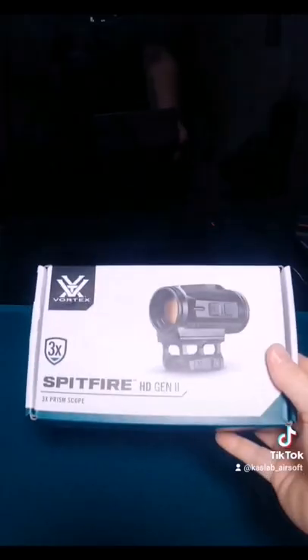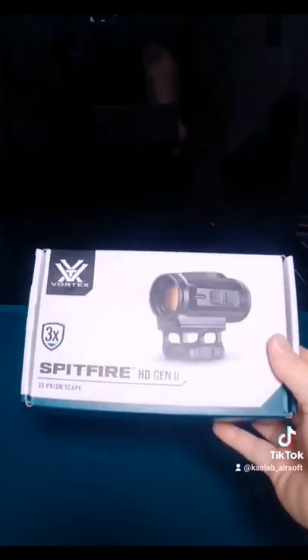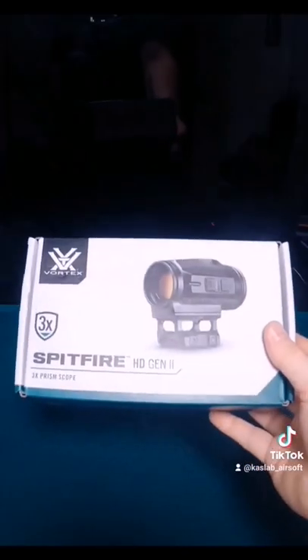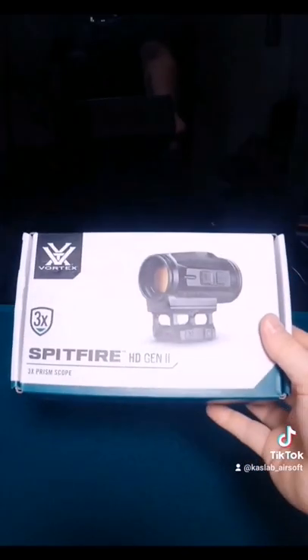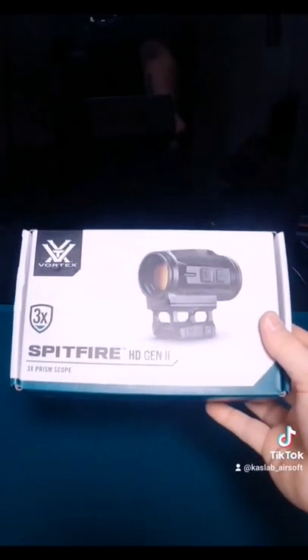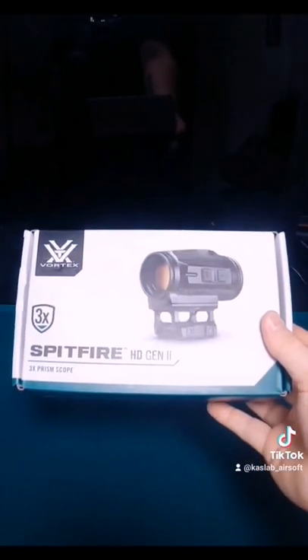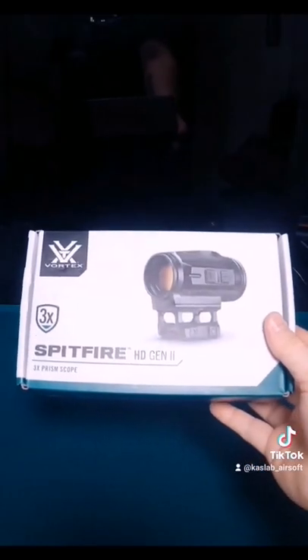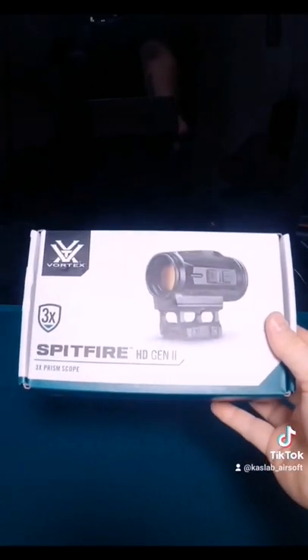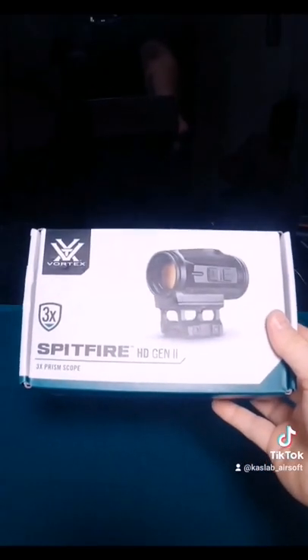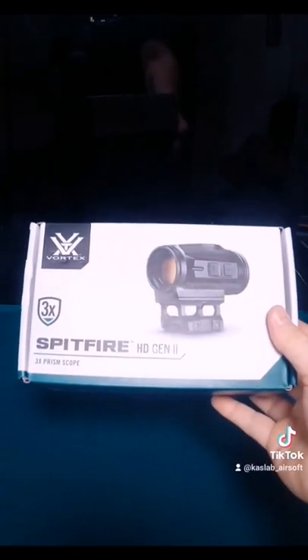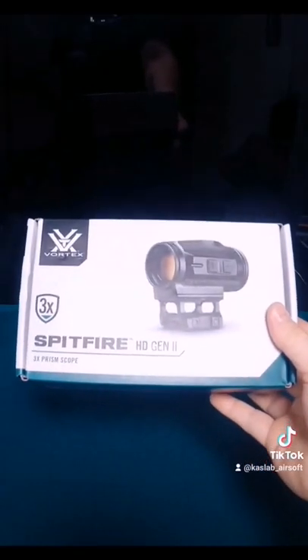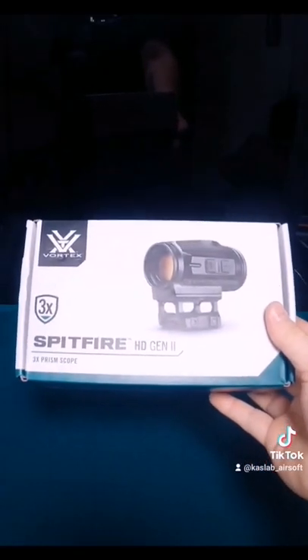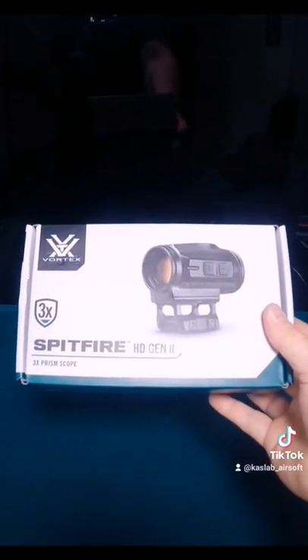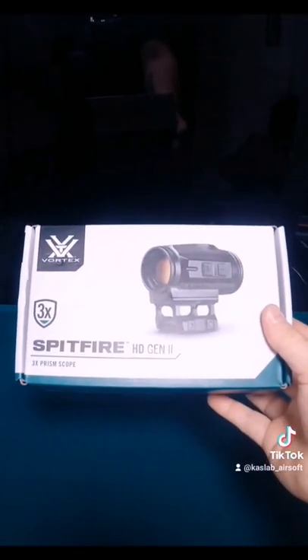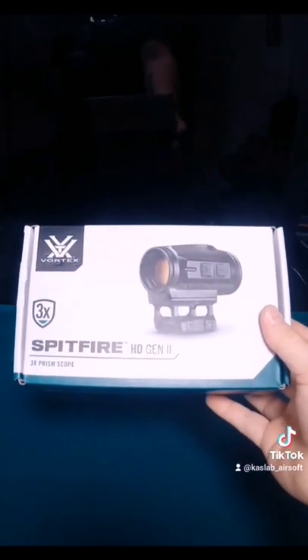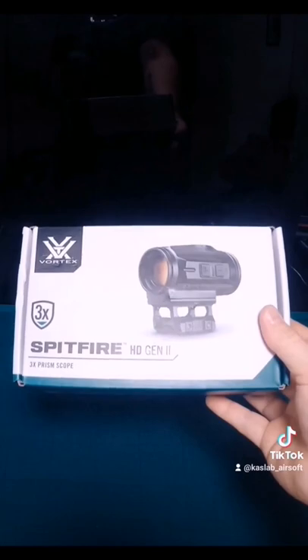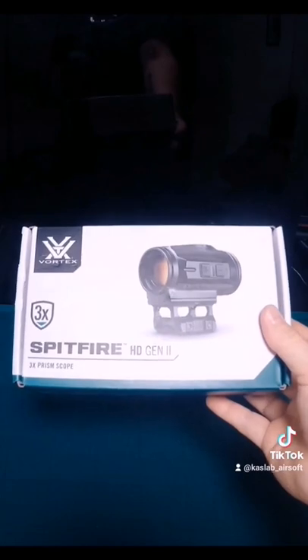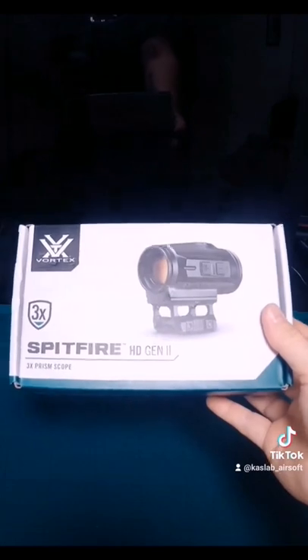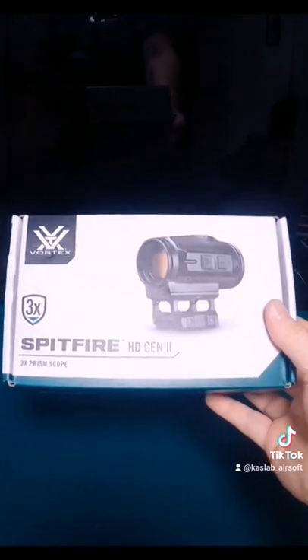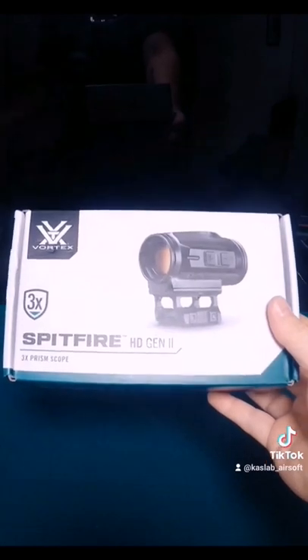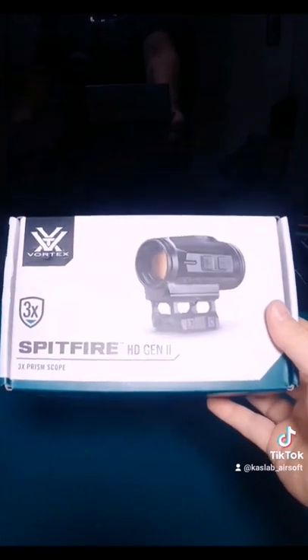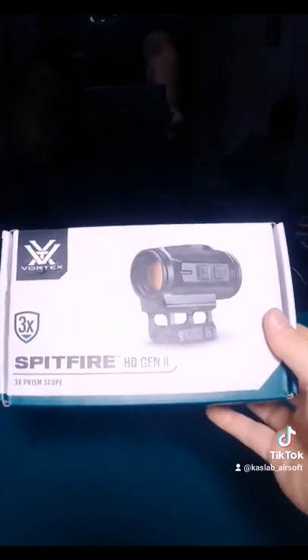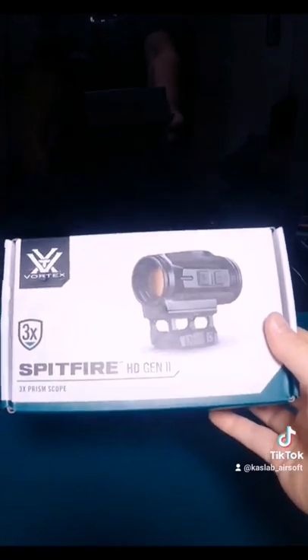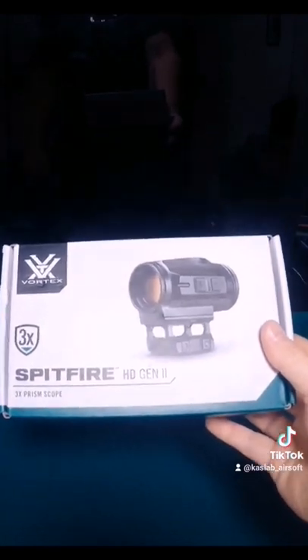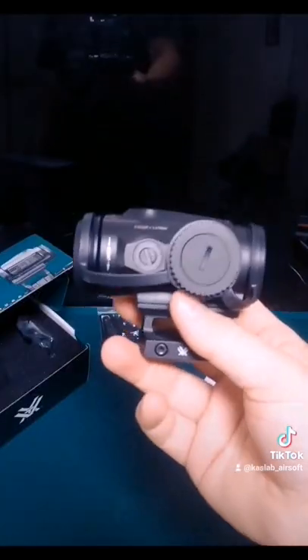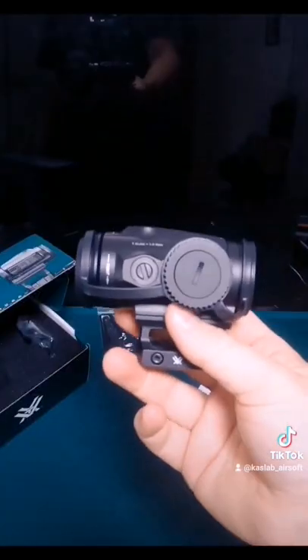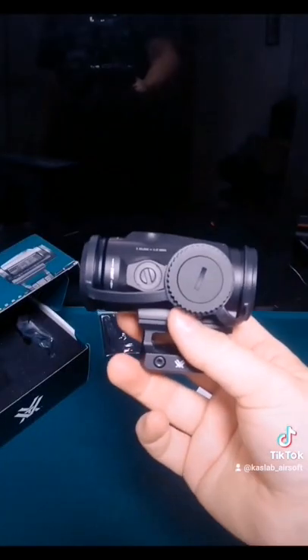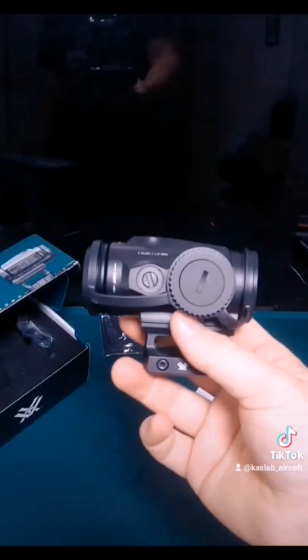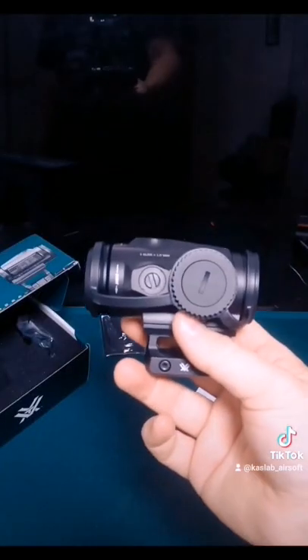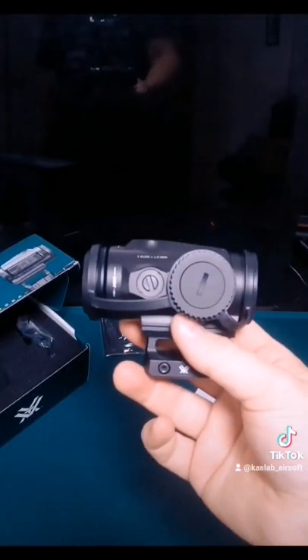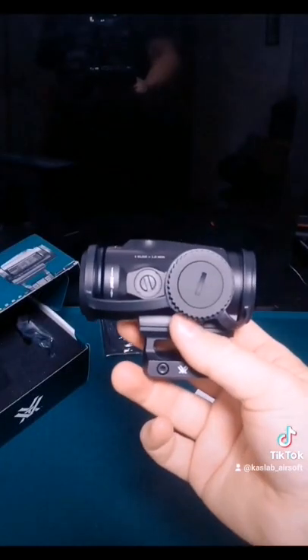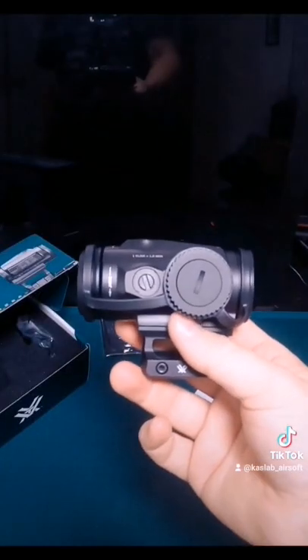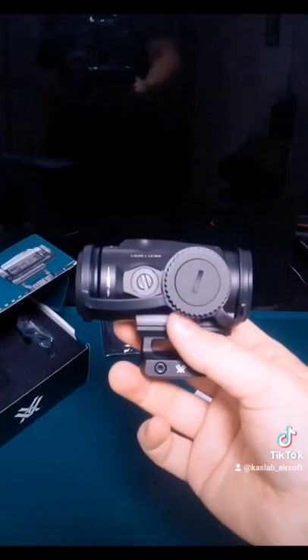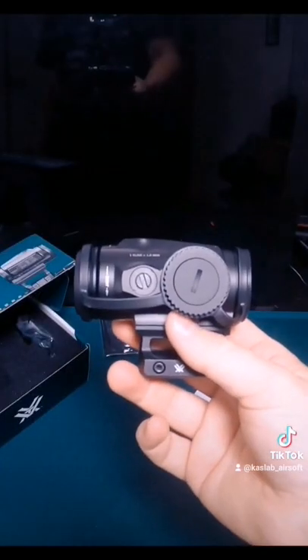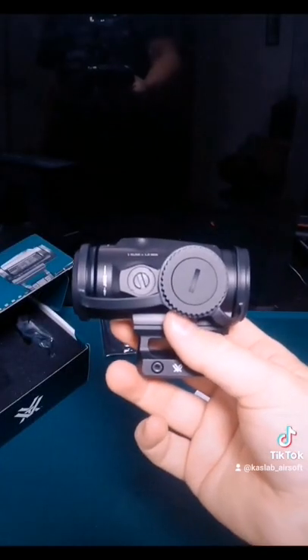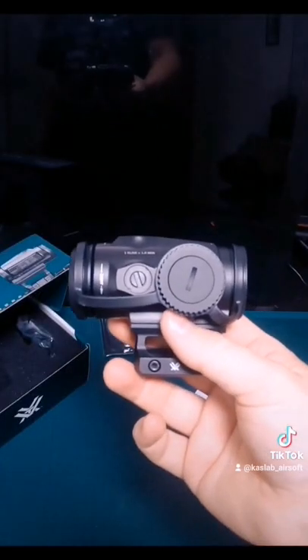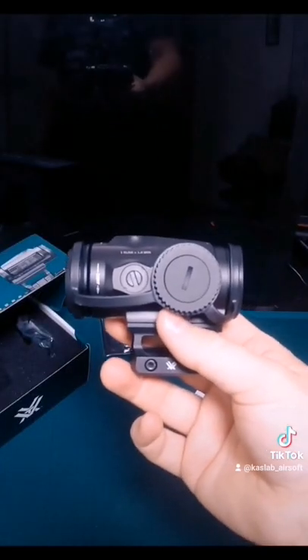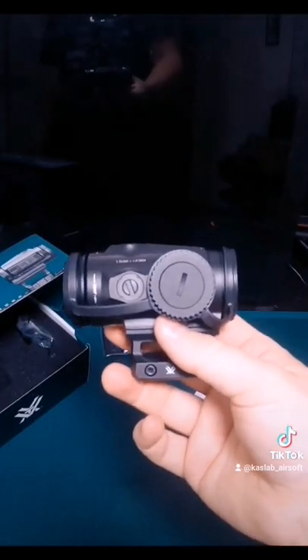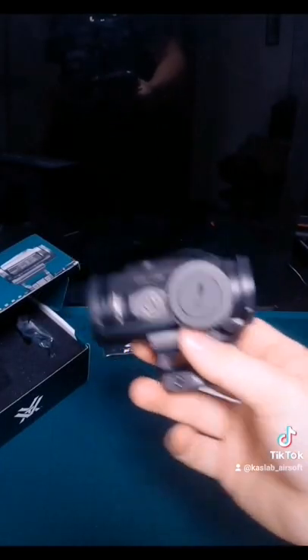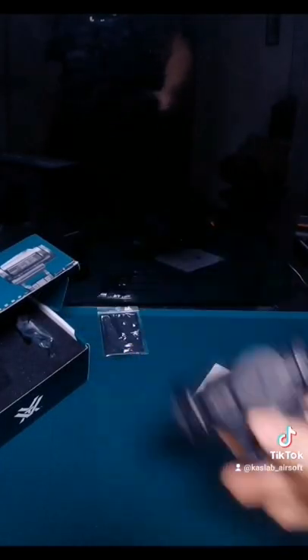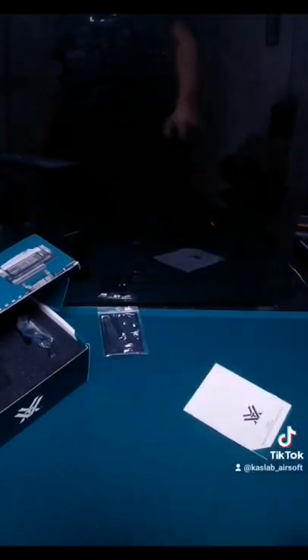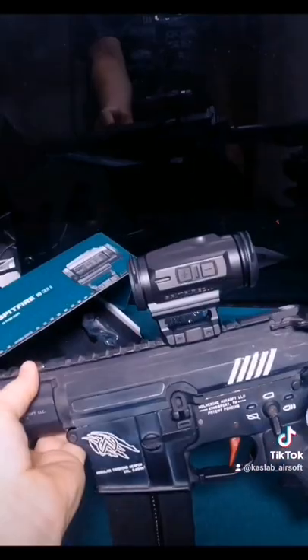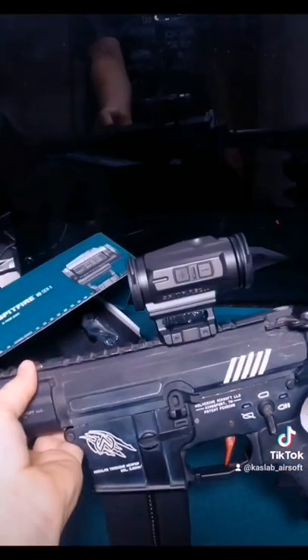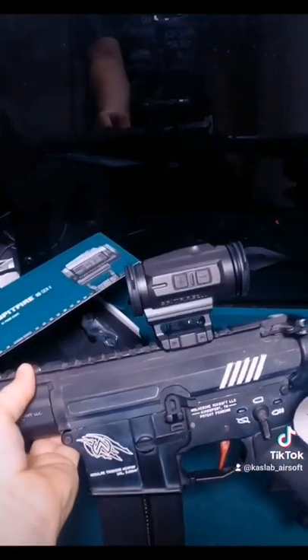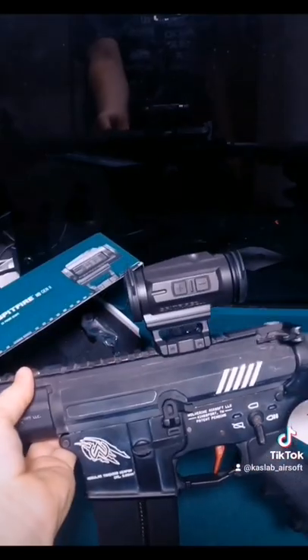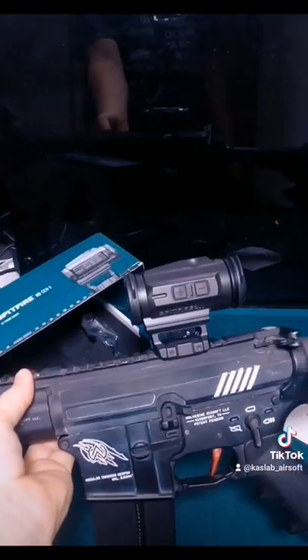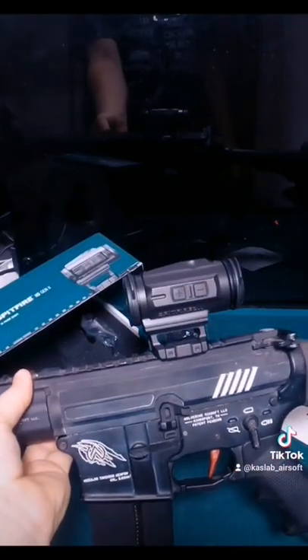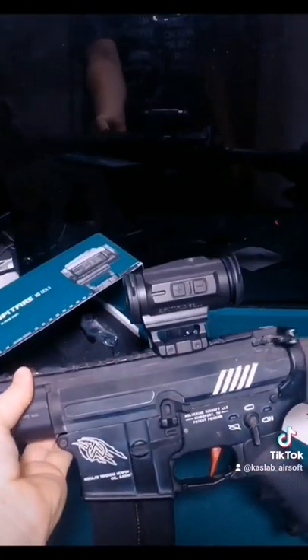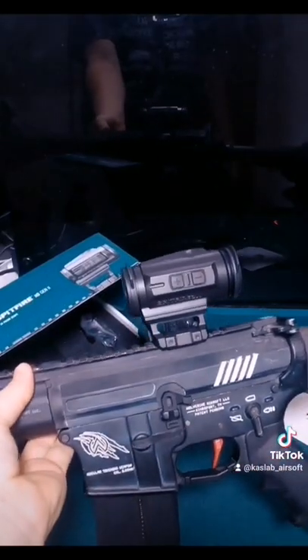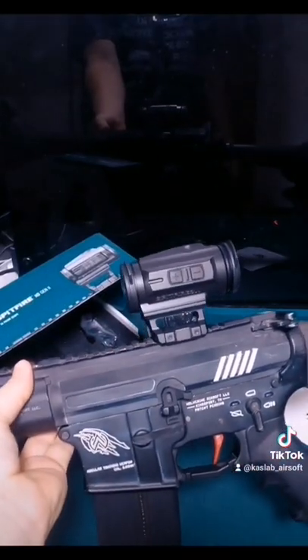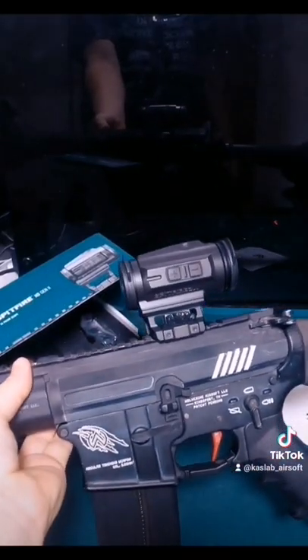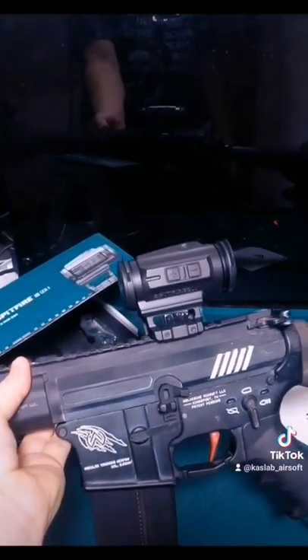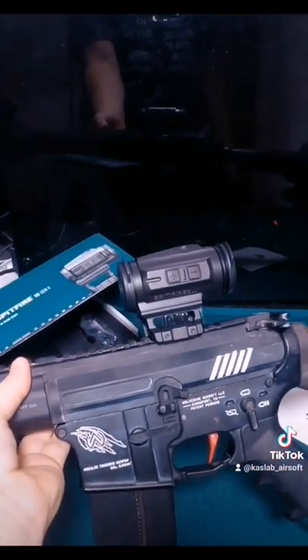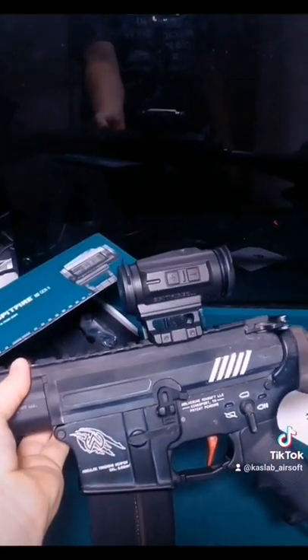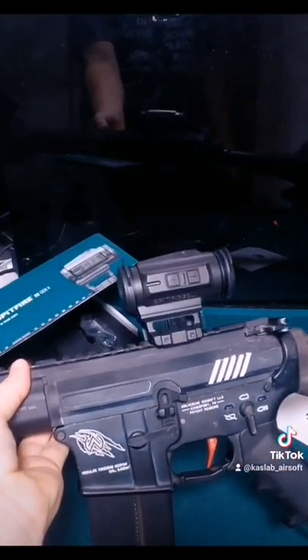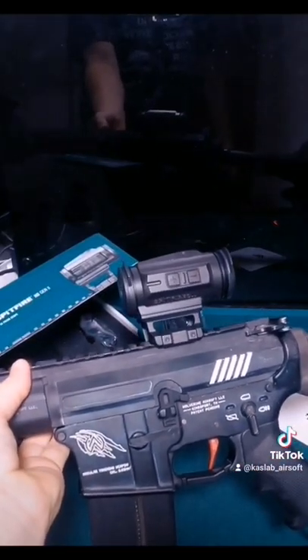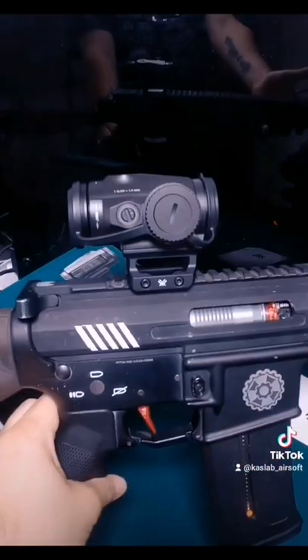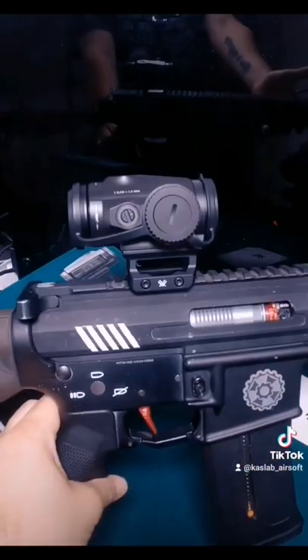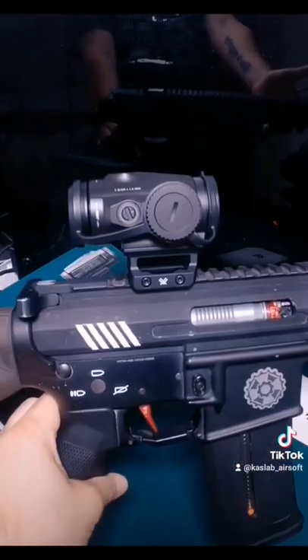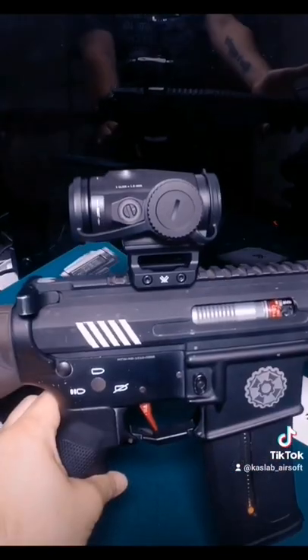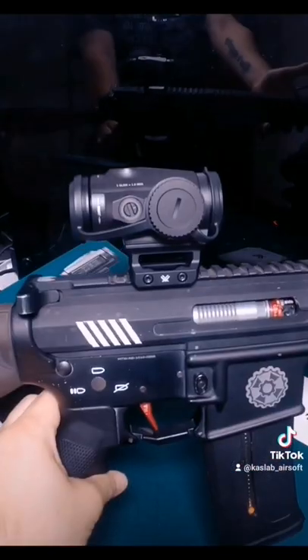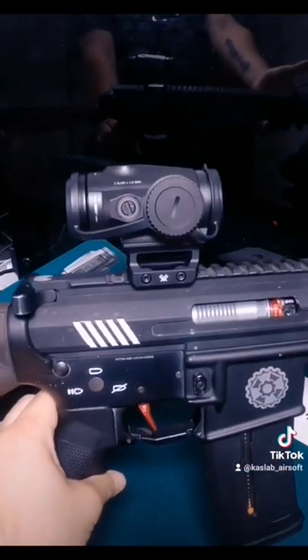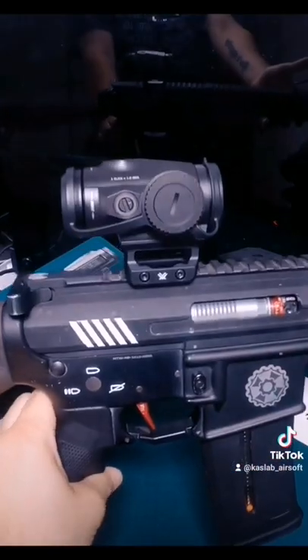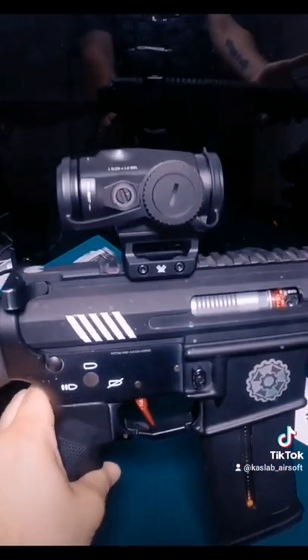Vortex Optics Prism 3x Scope. Let's see how it looks on the gun — Vortex Prism. Very nice.